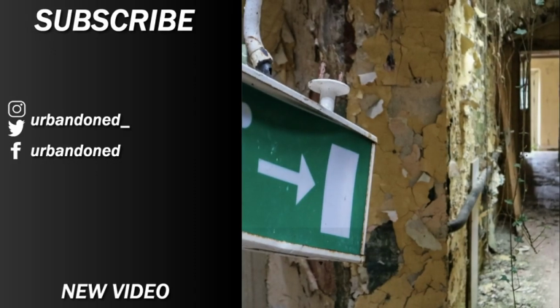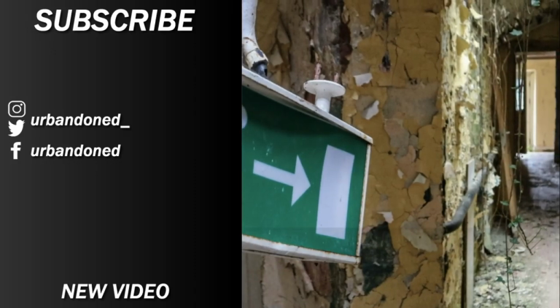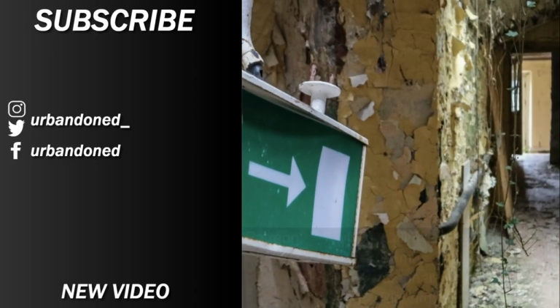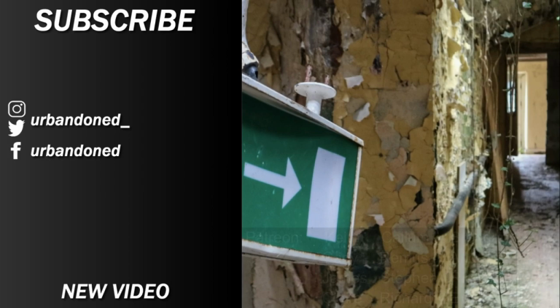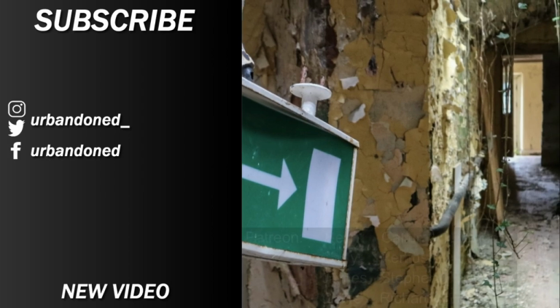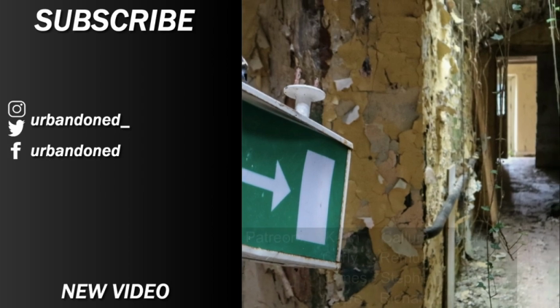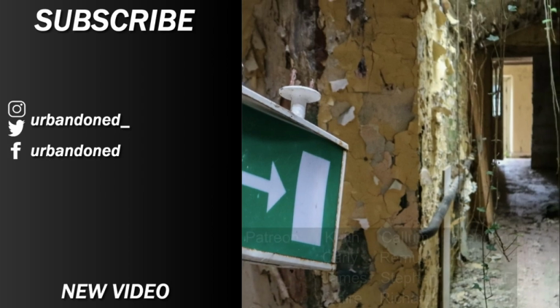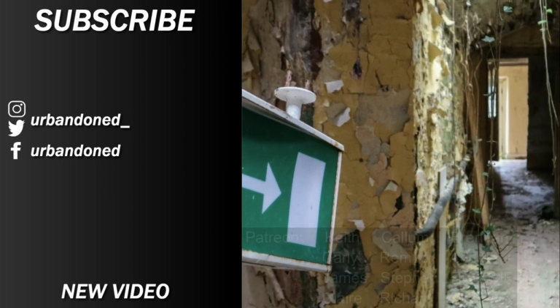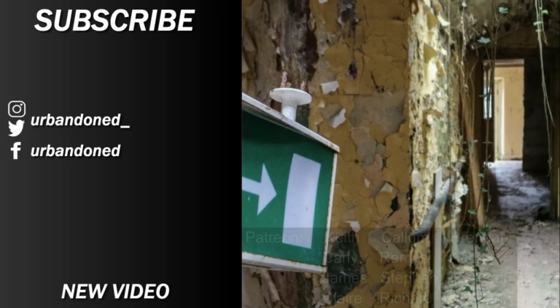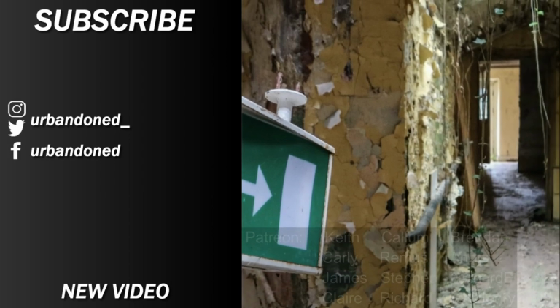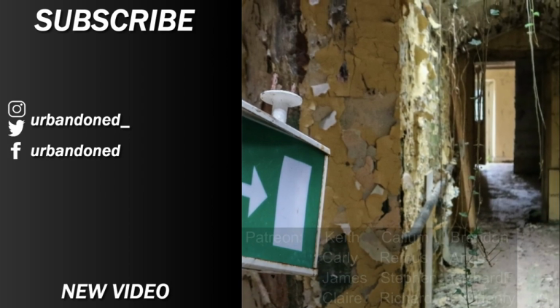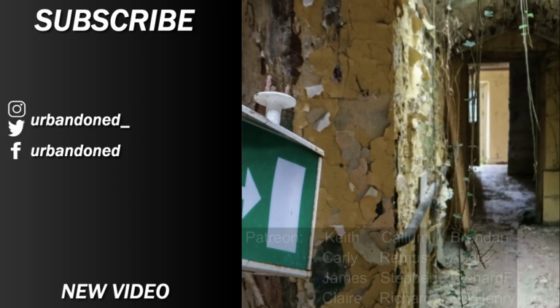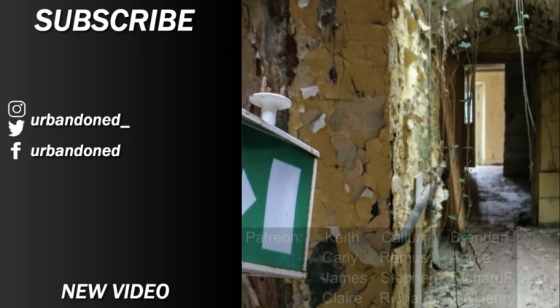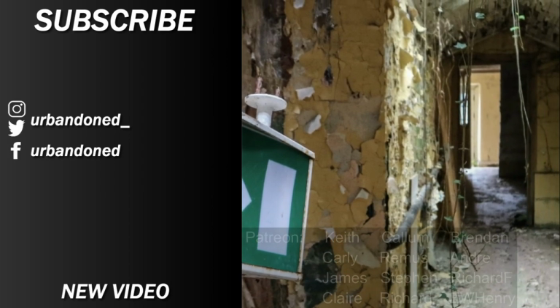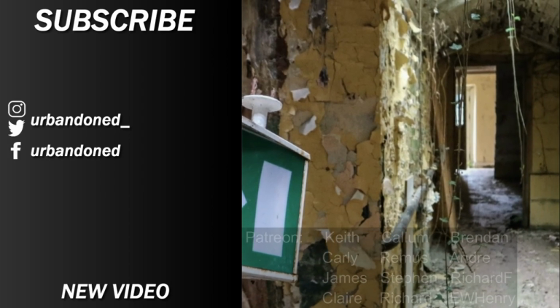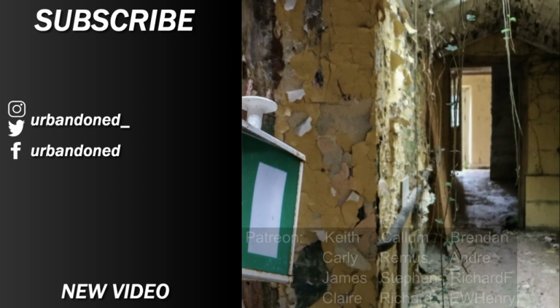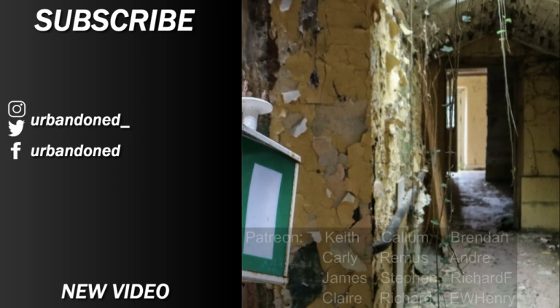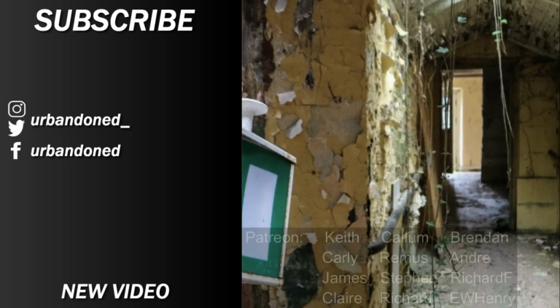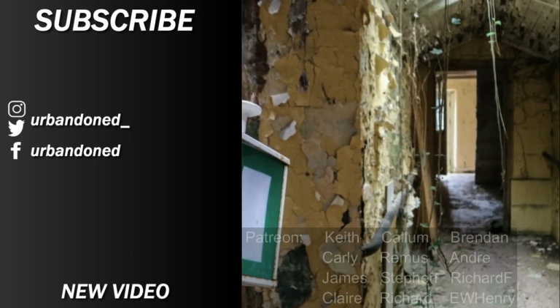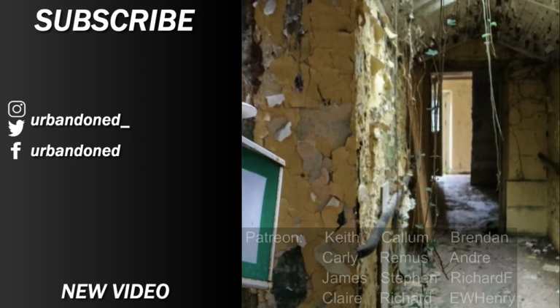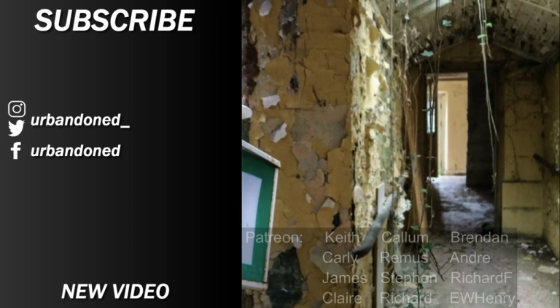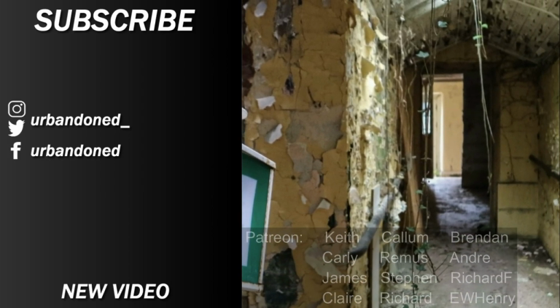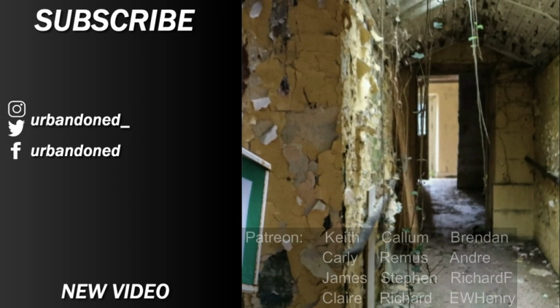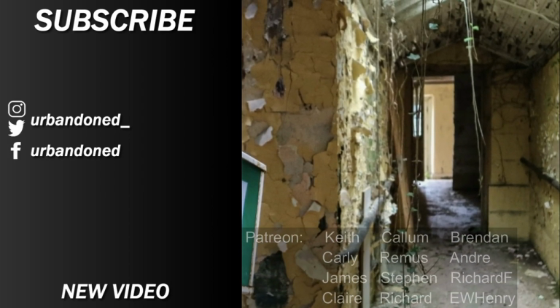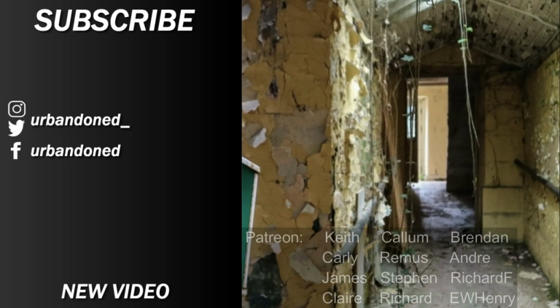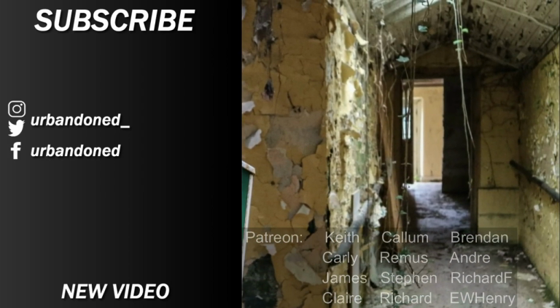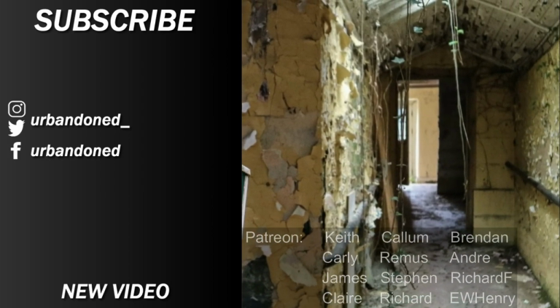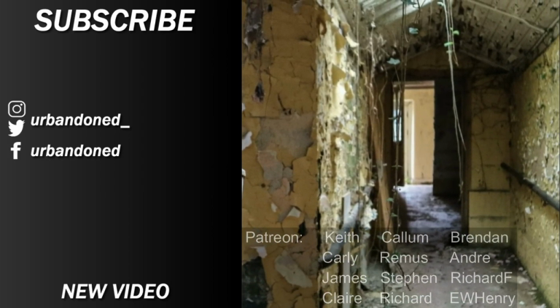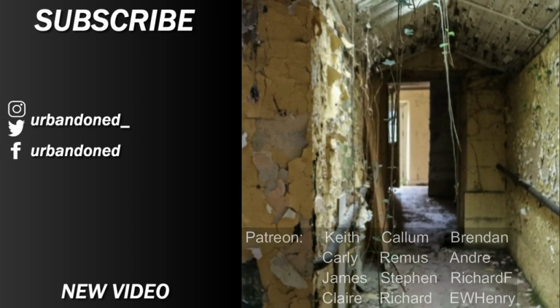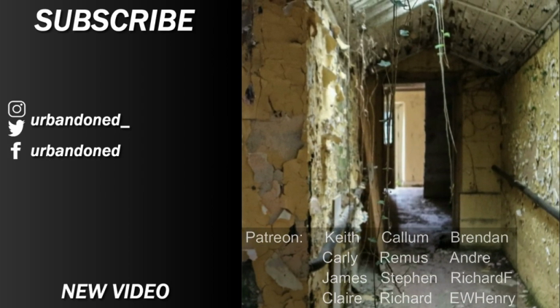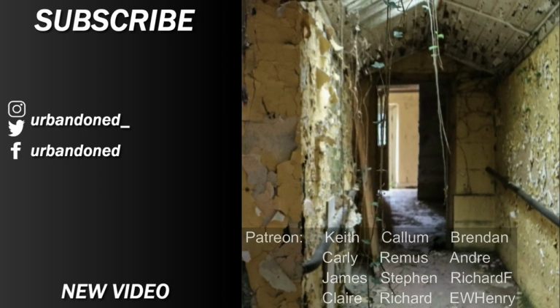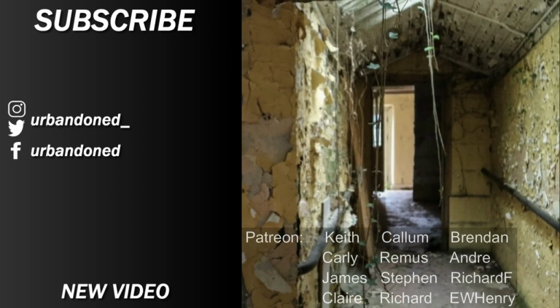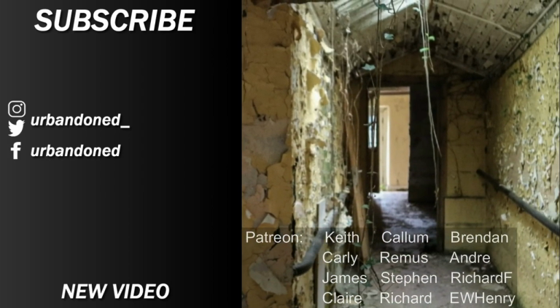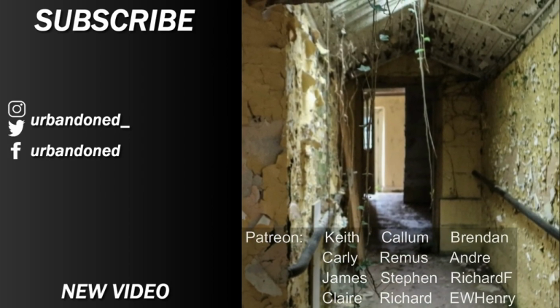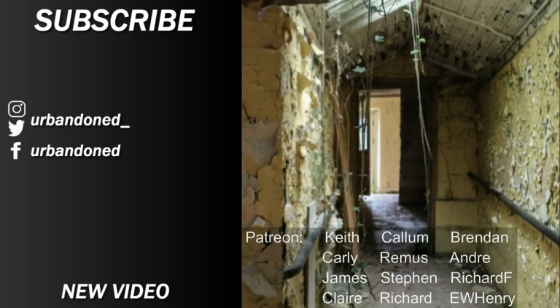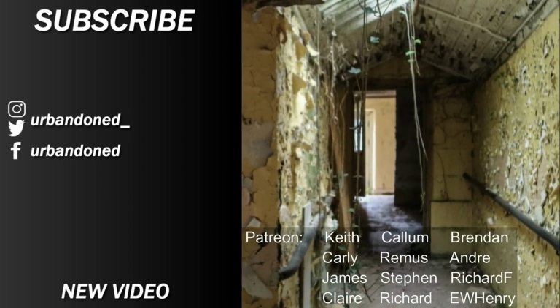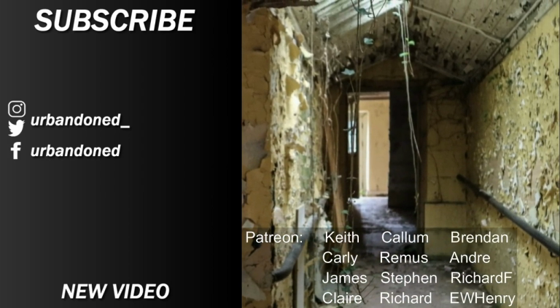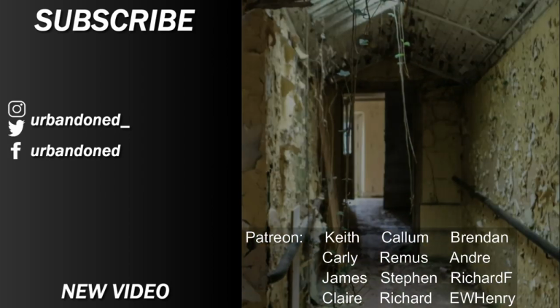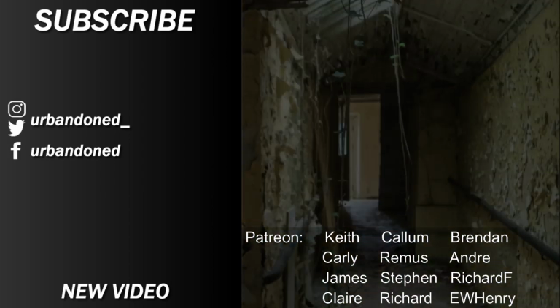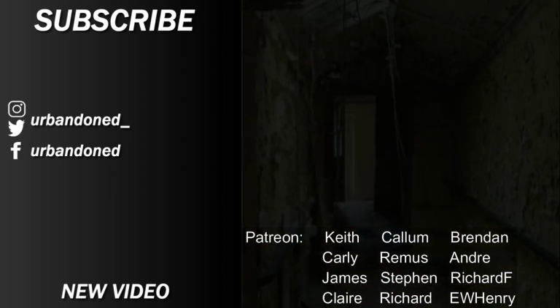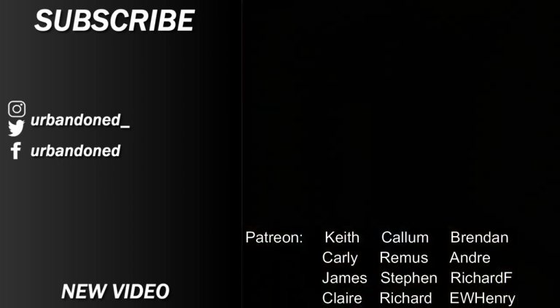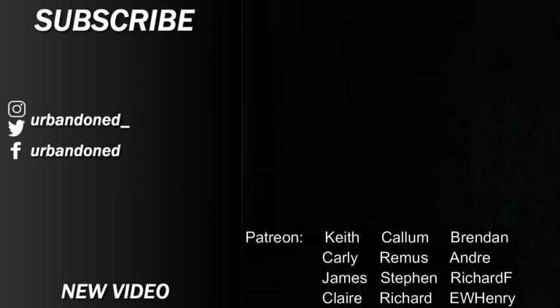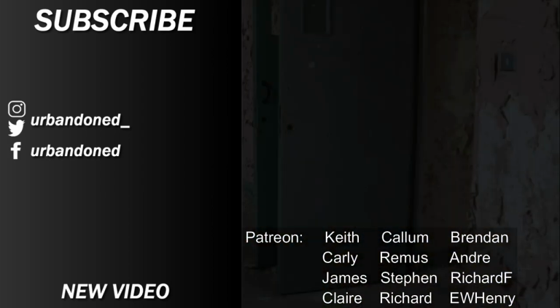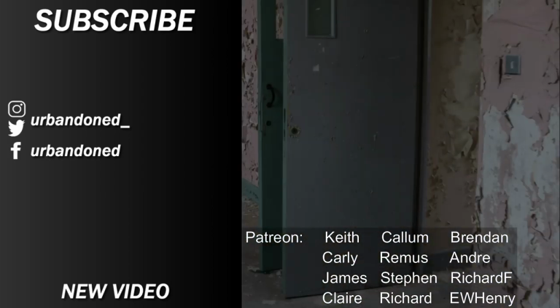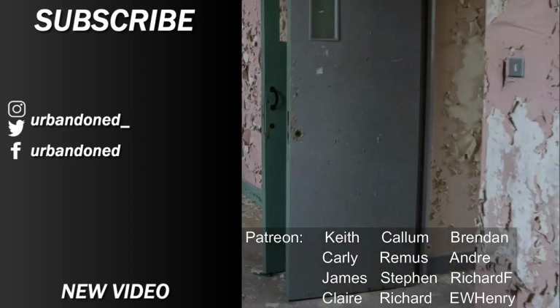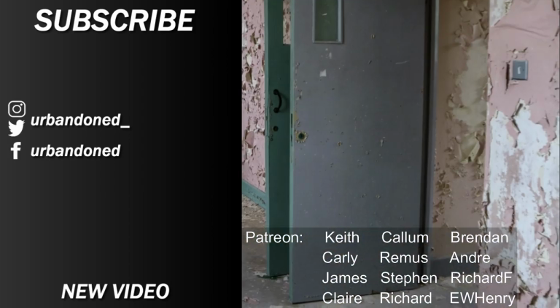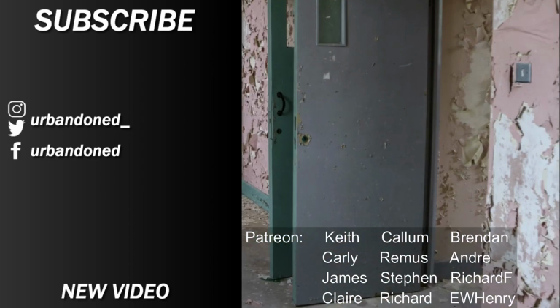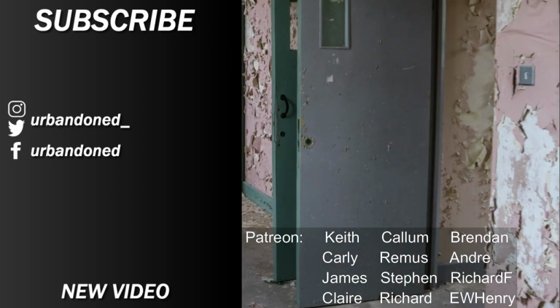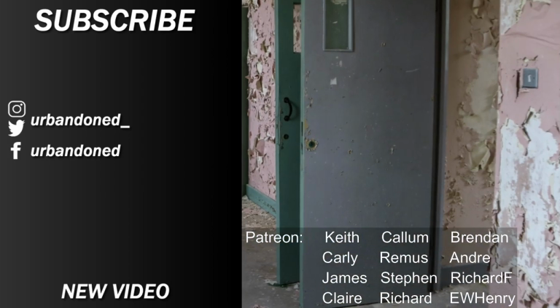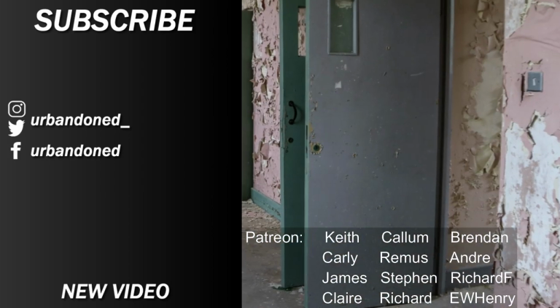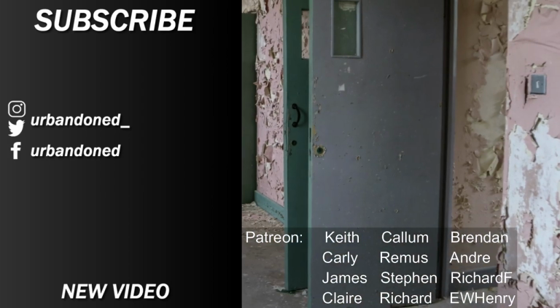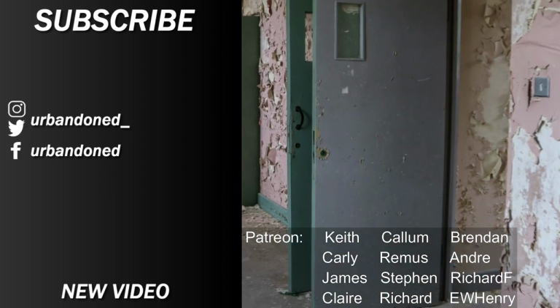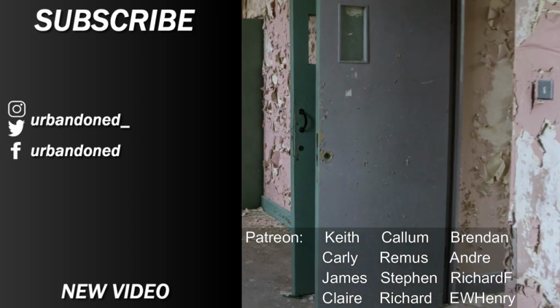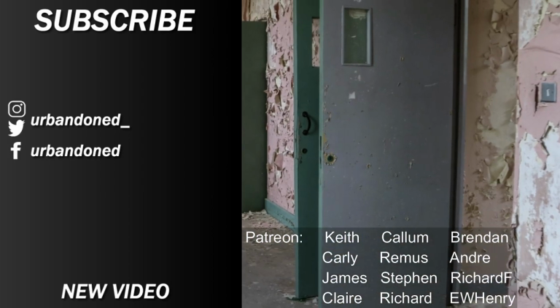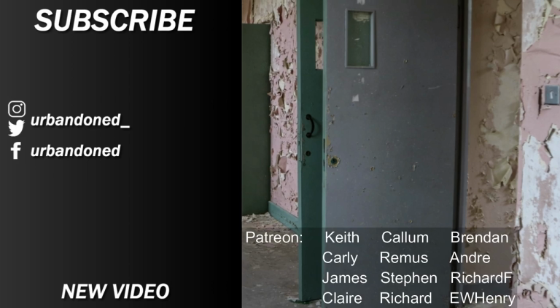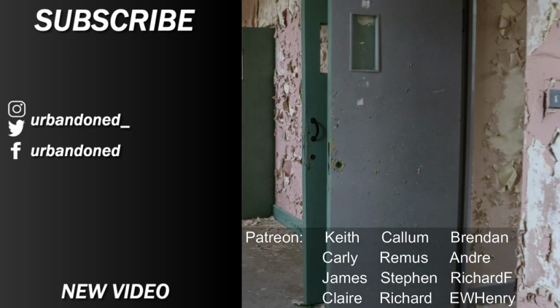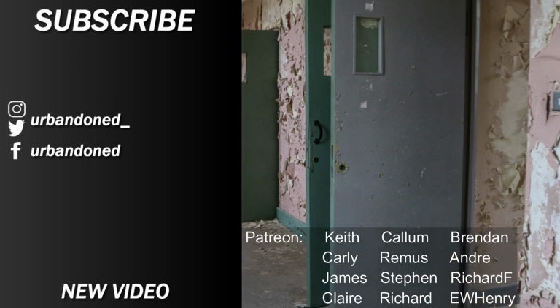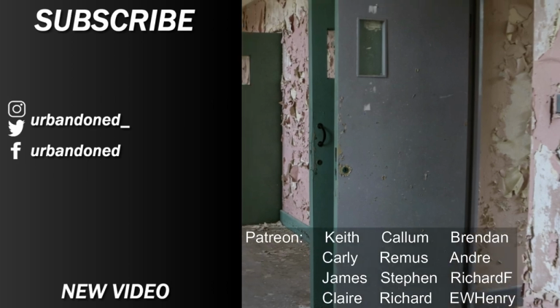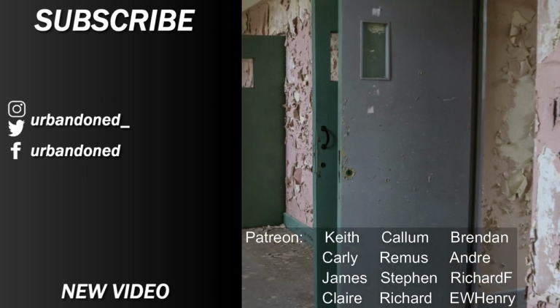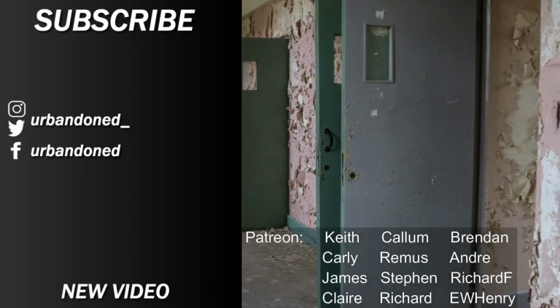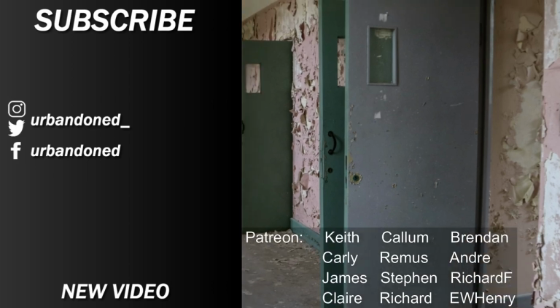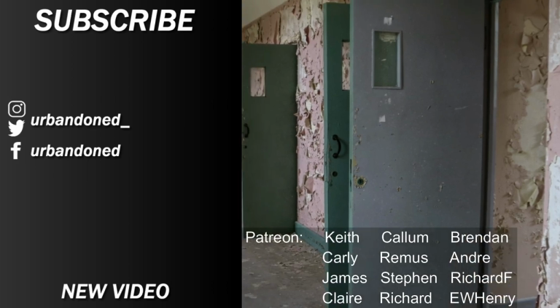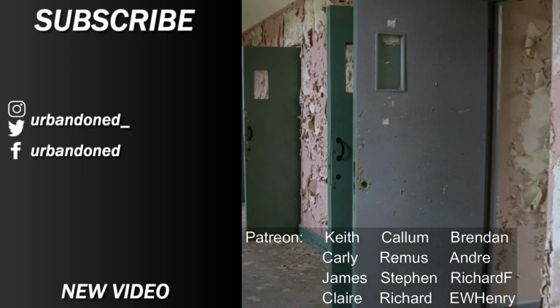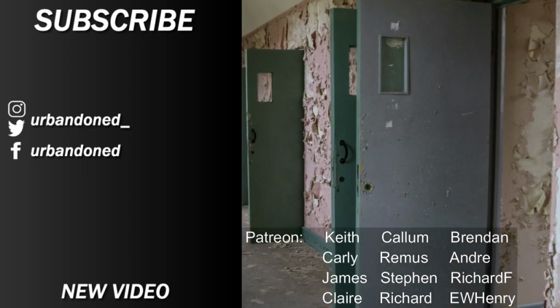Thank you for watching the first episode recorded during our Ireland trip. Be sure to like the video to show your support. We hope to see you next time.